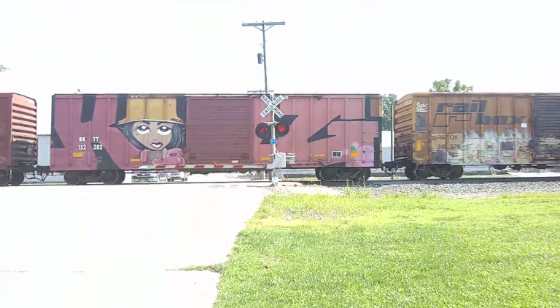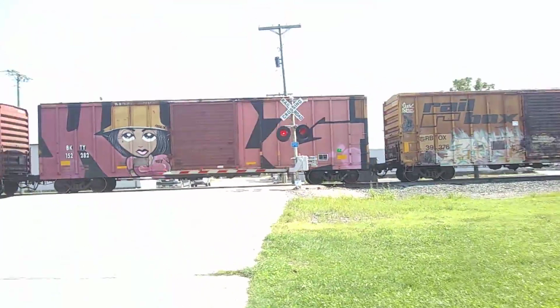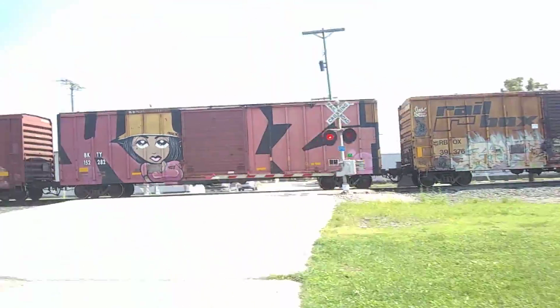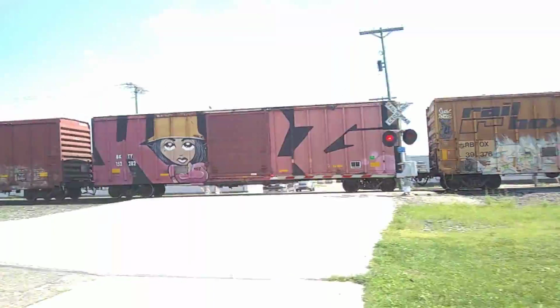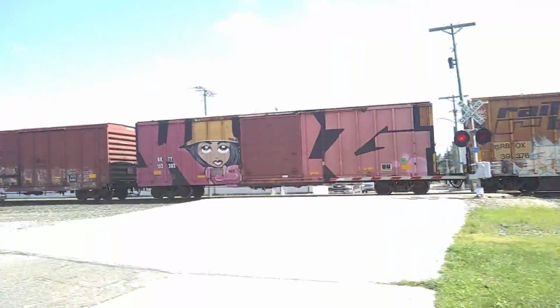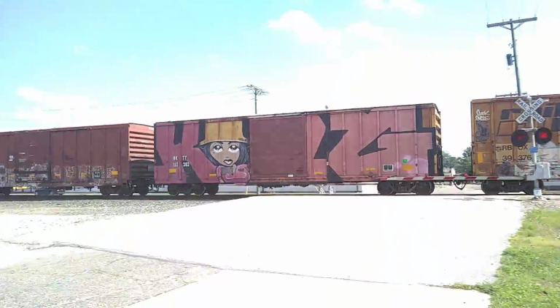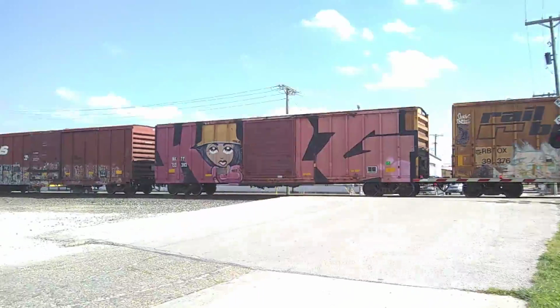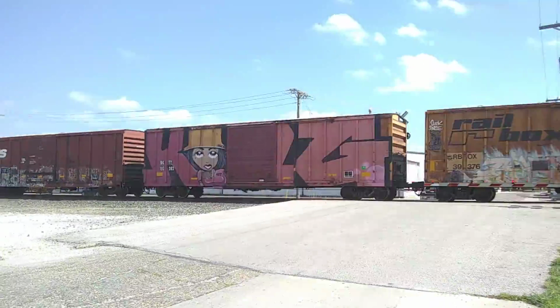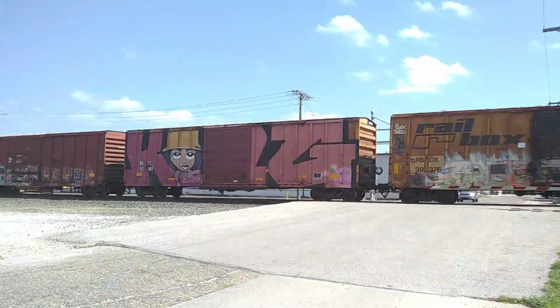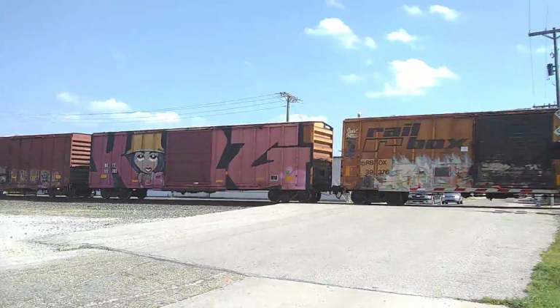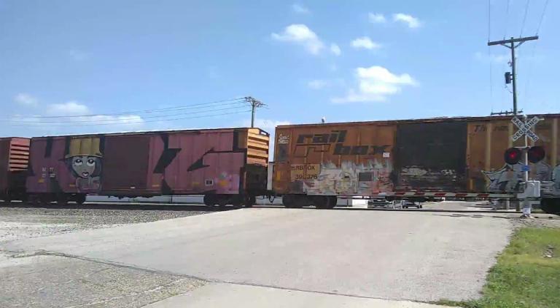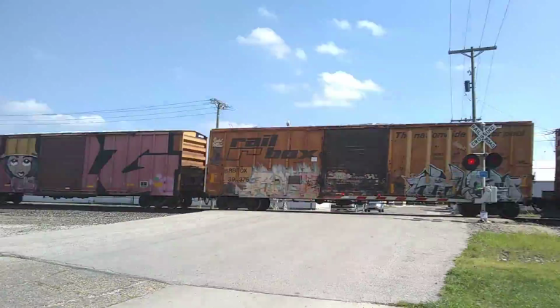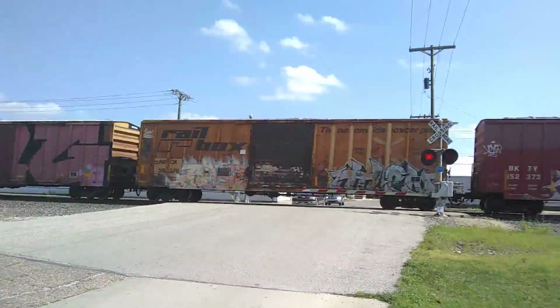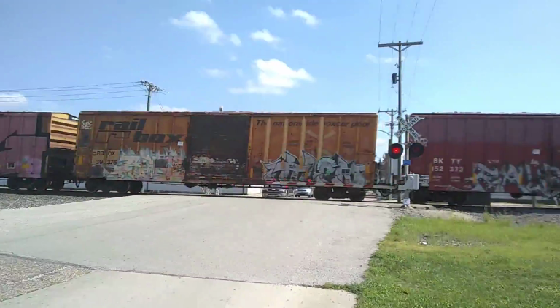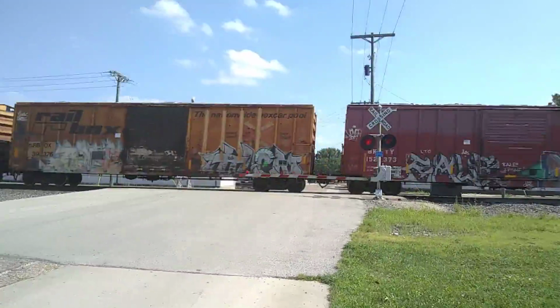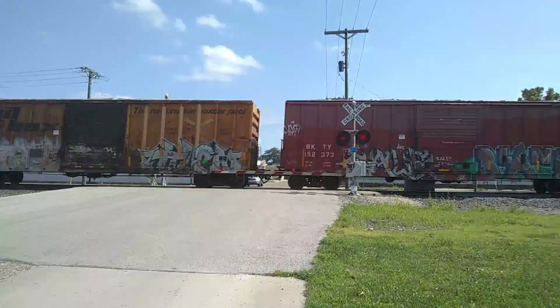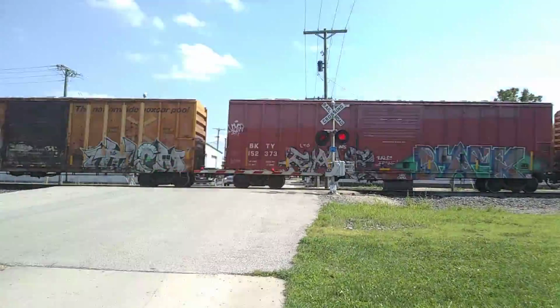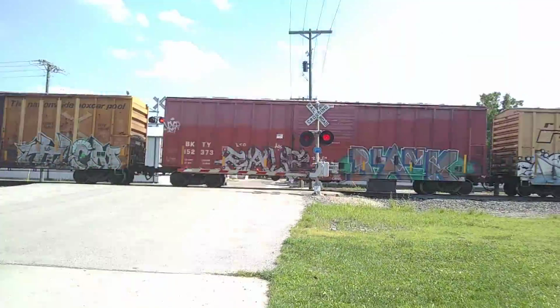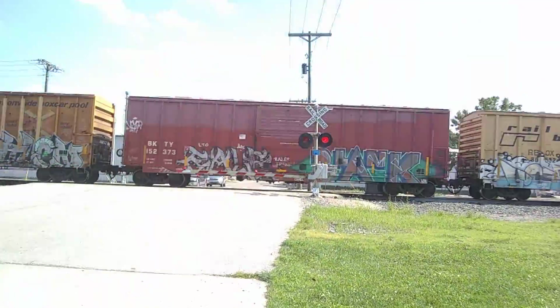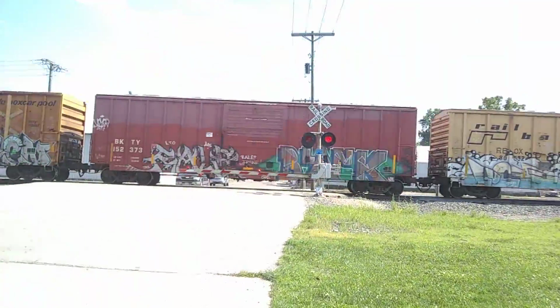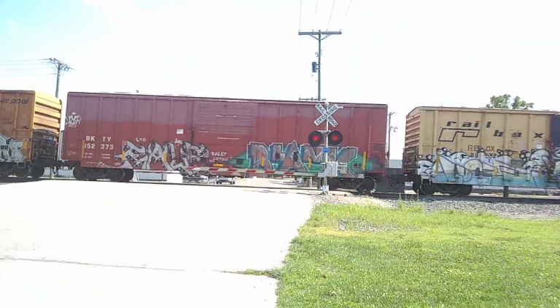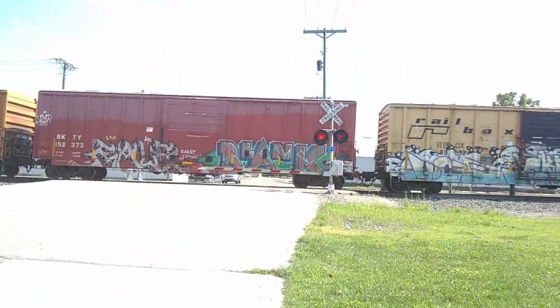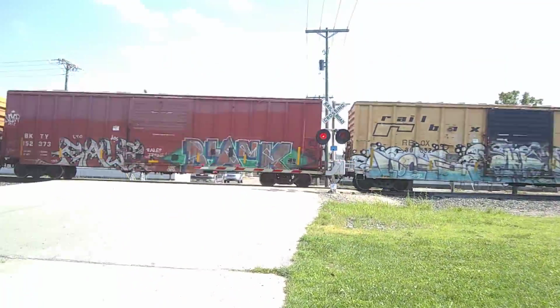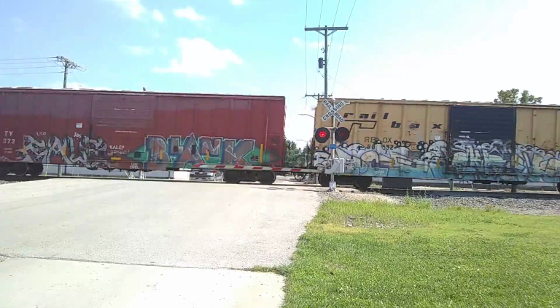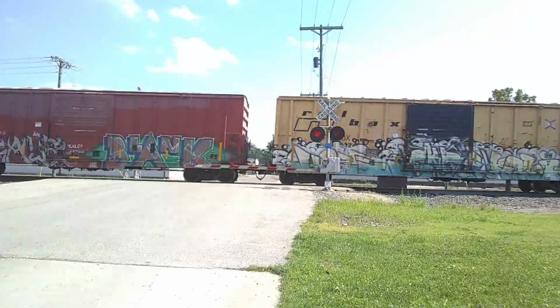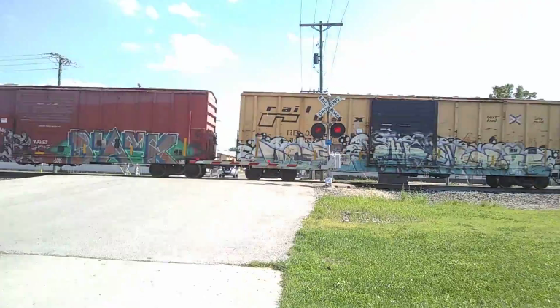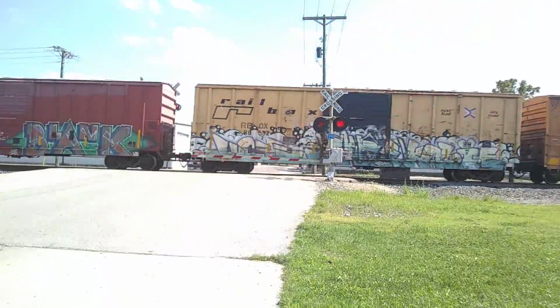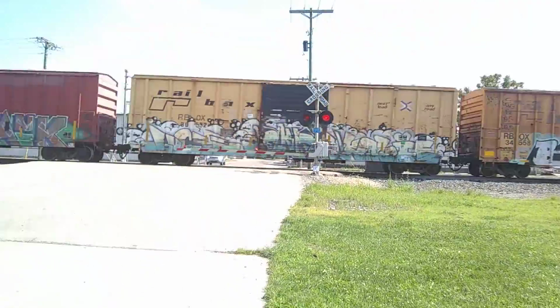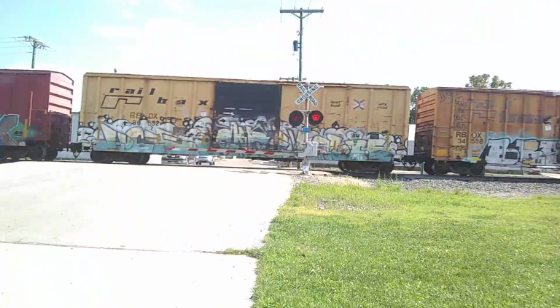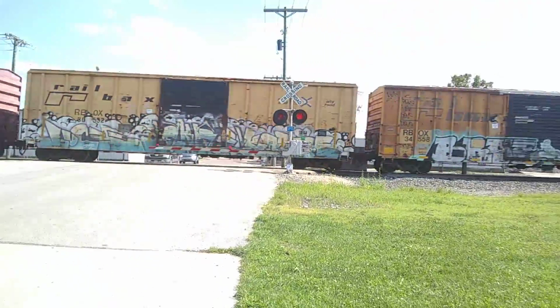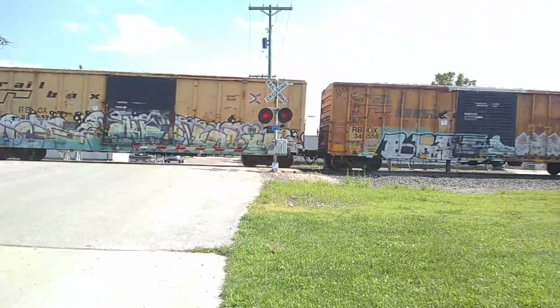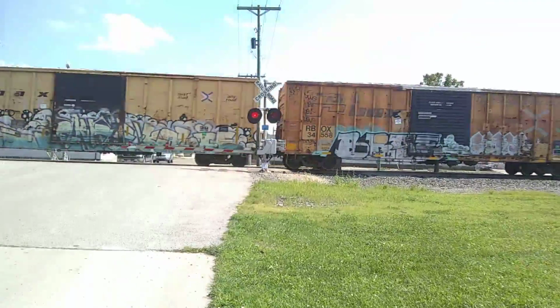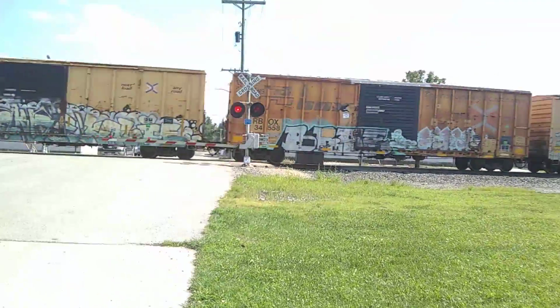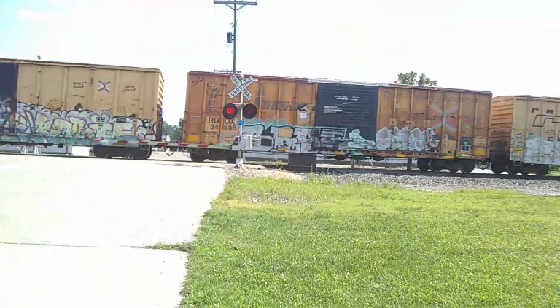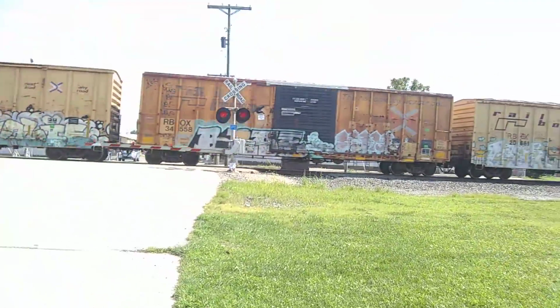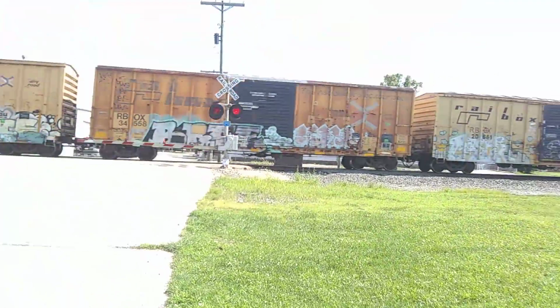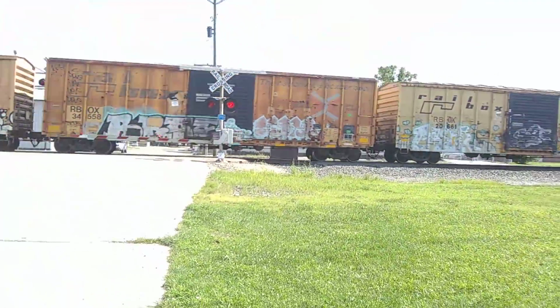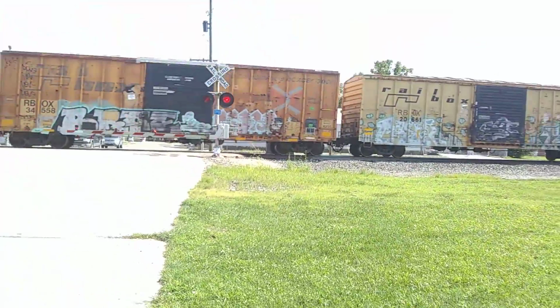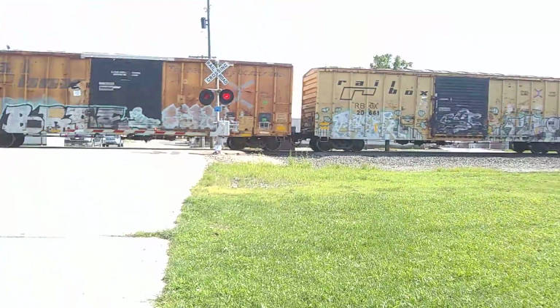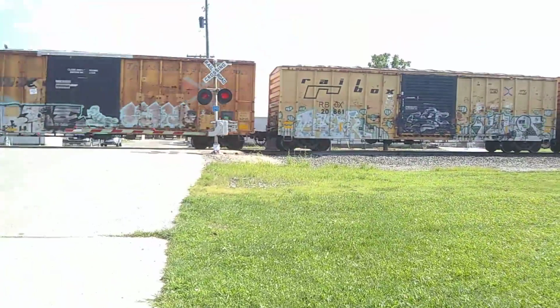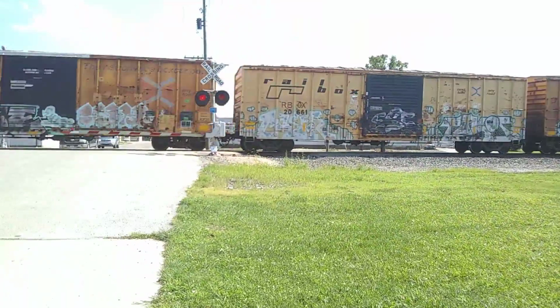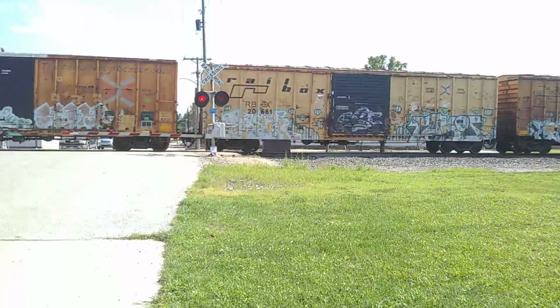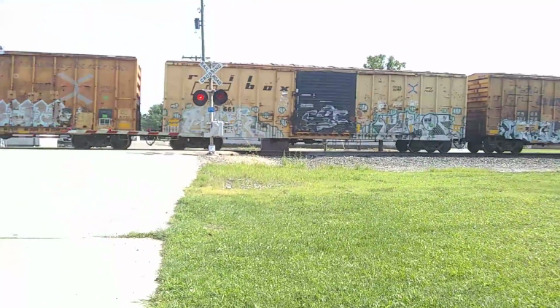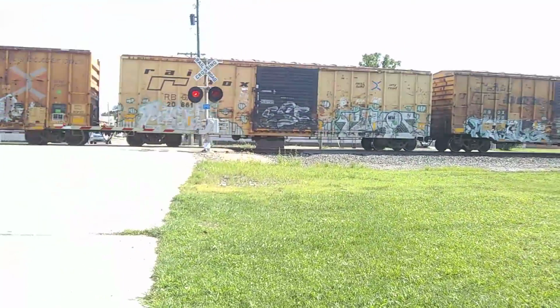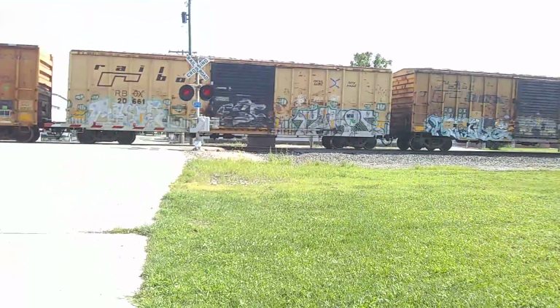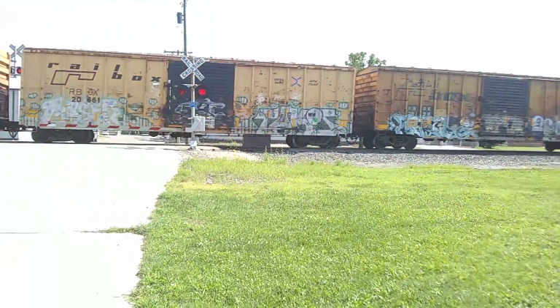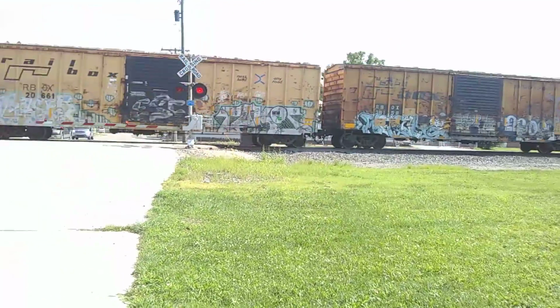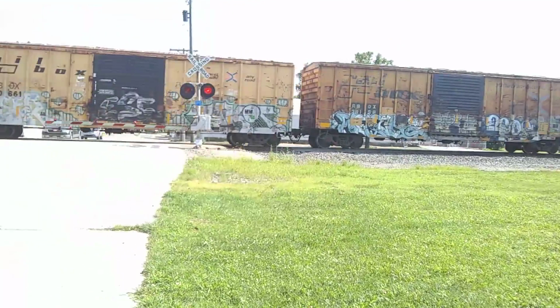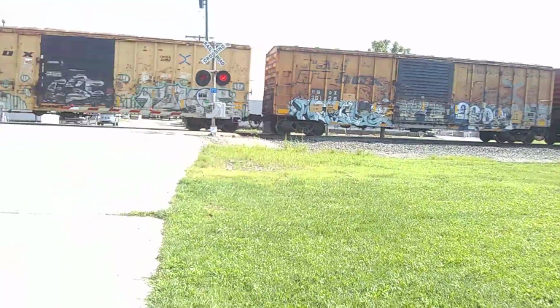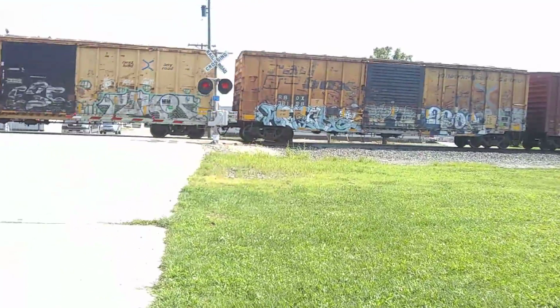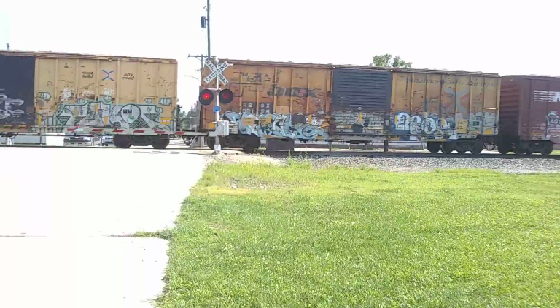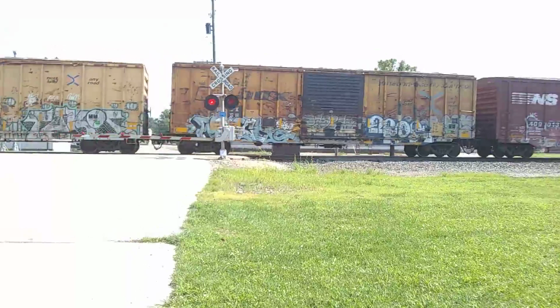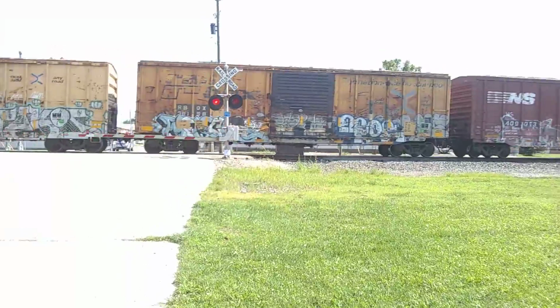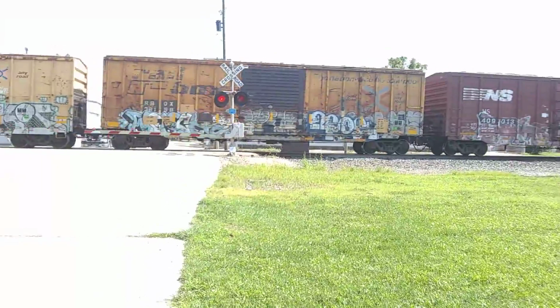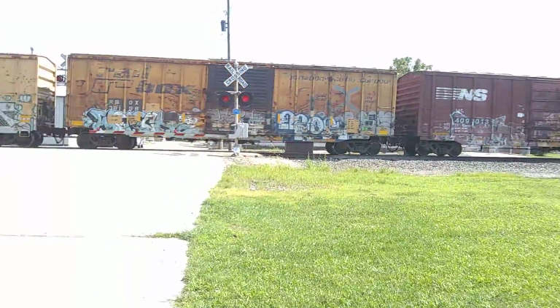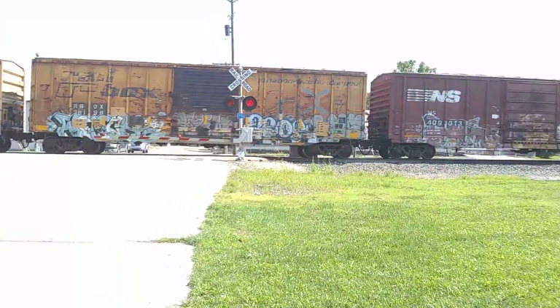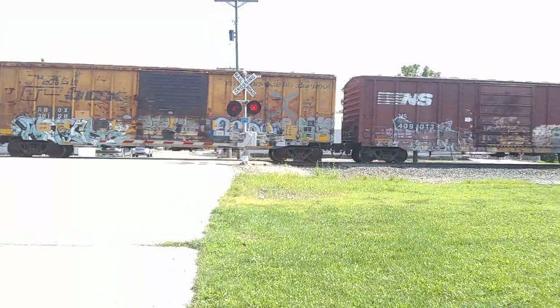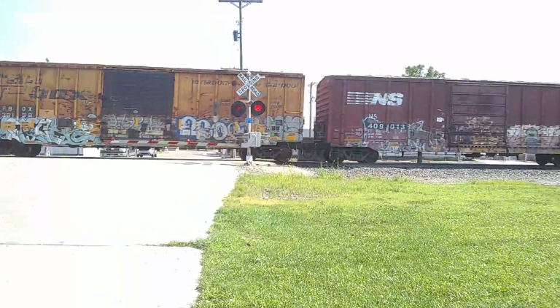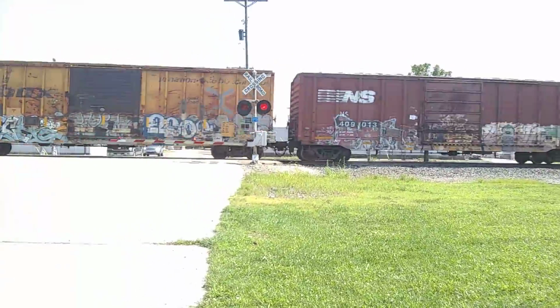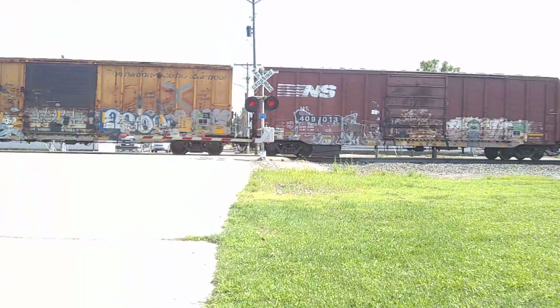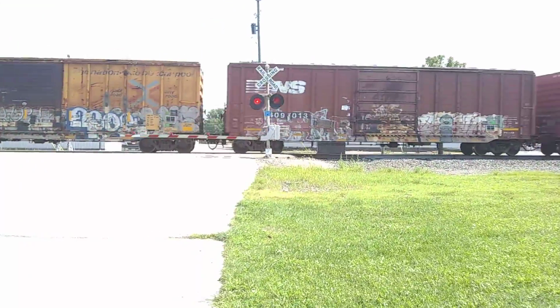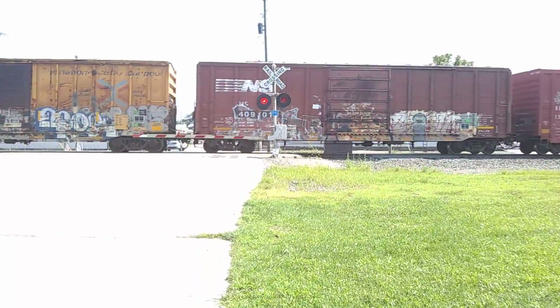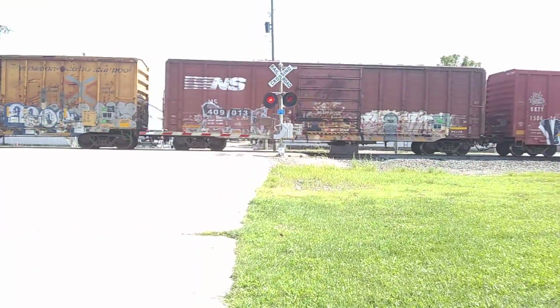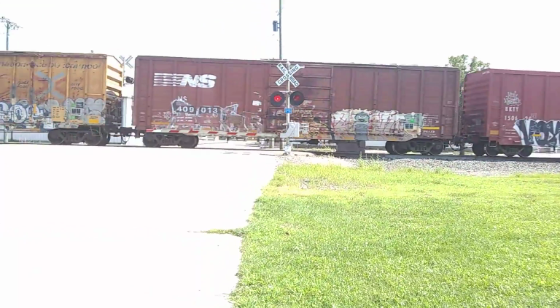This is a mixed freight train, a mixed load. Norfolk Southern boxcar.